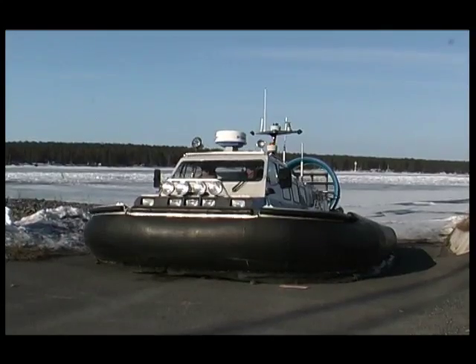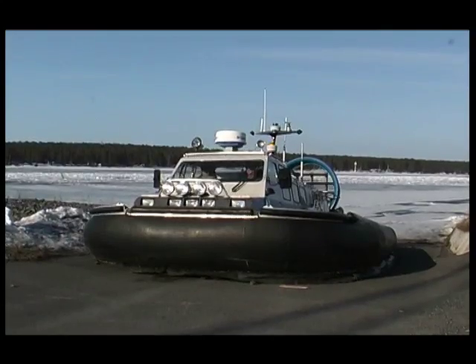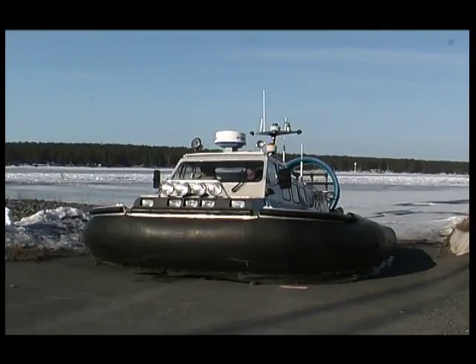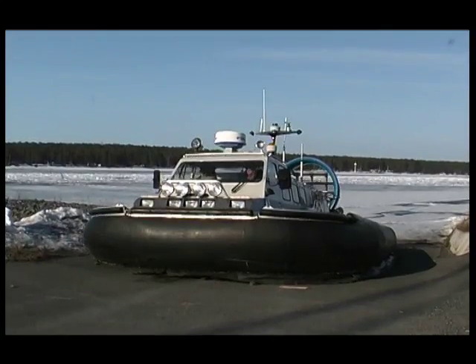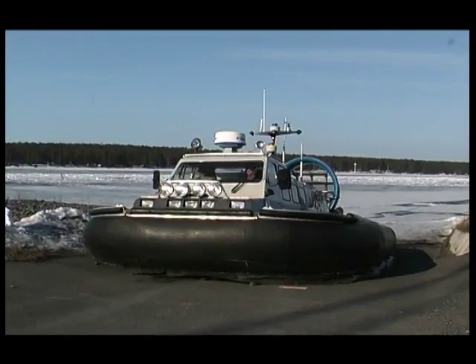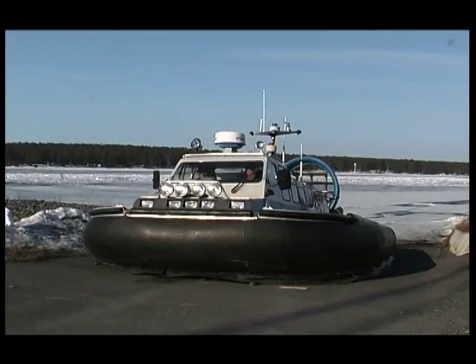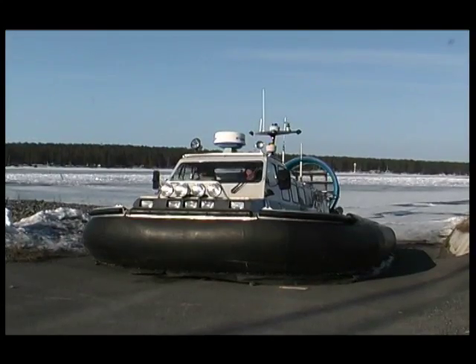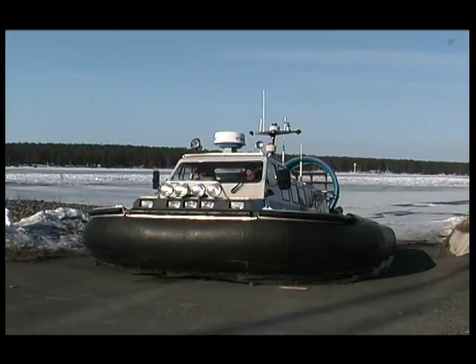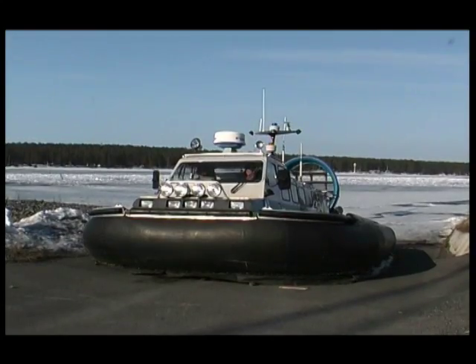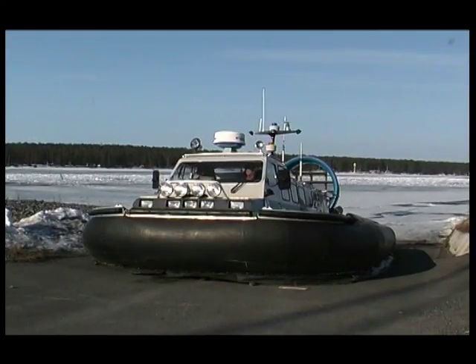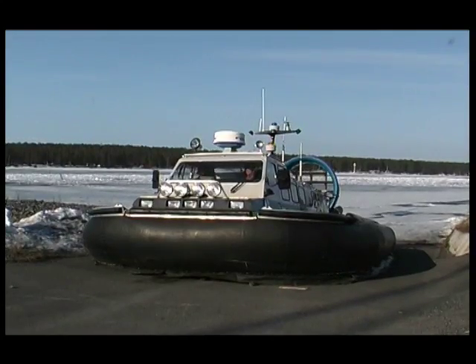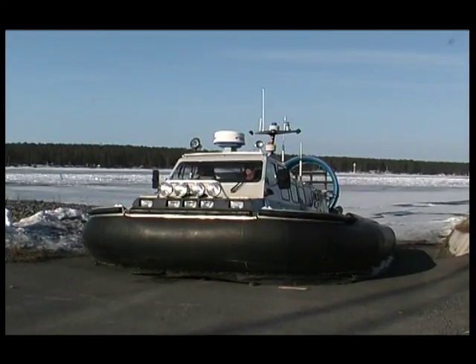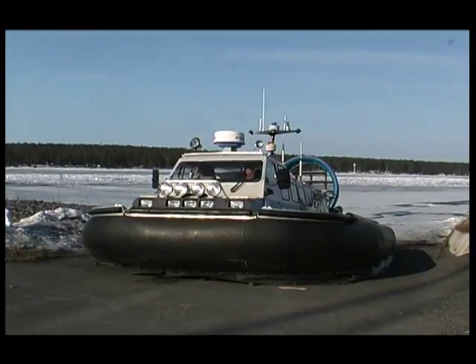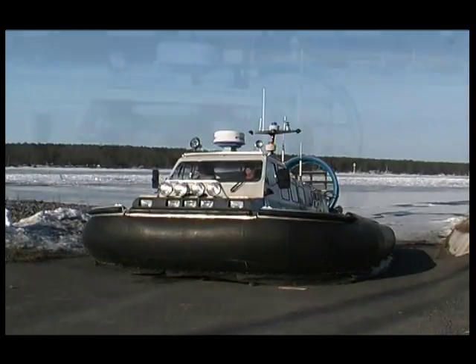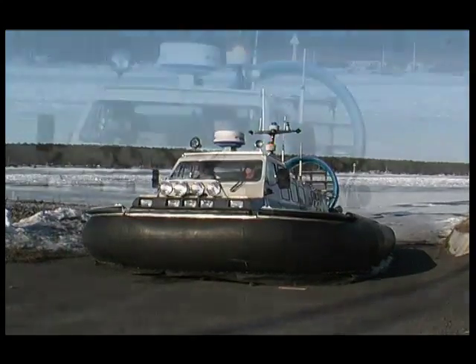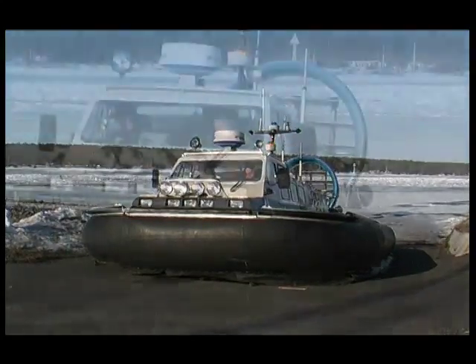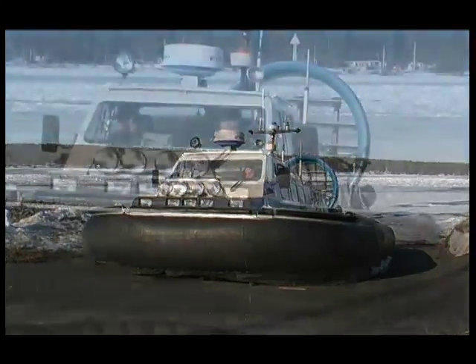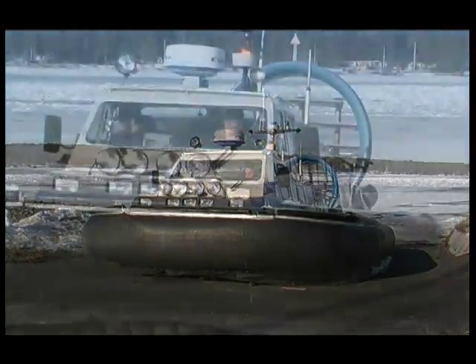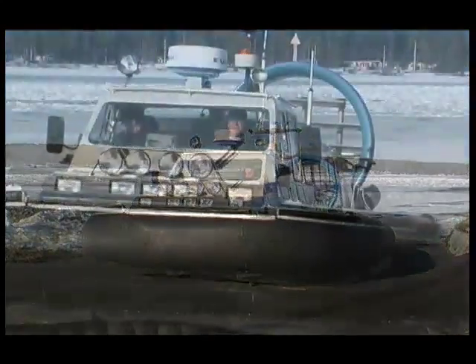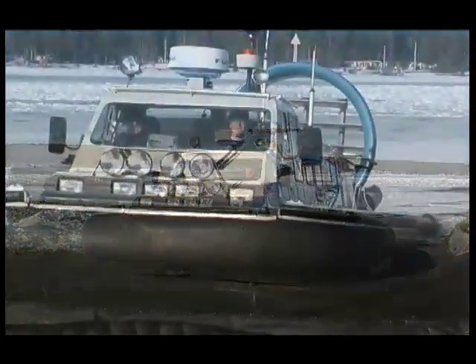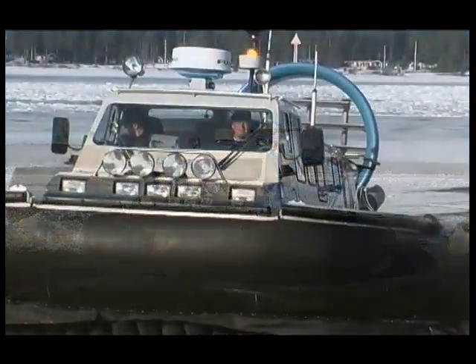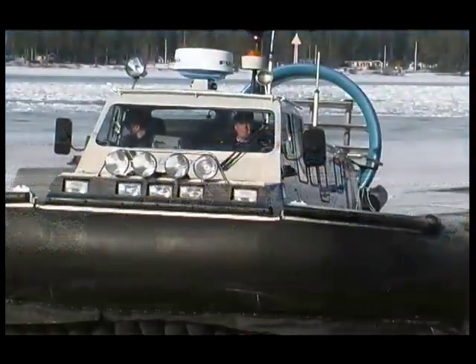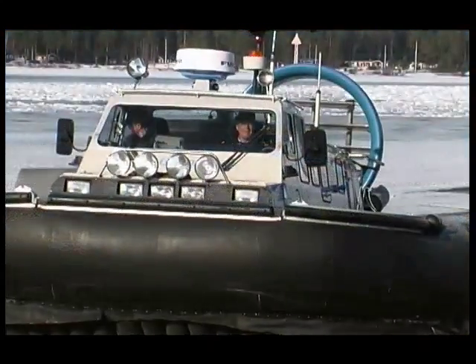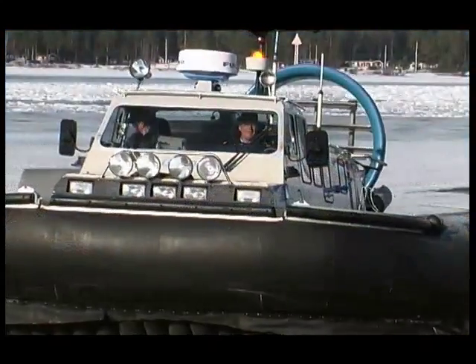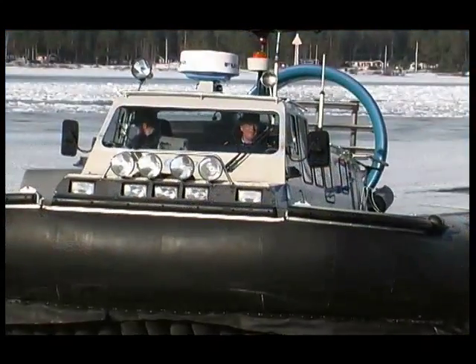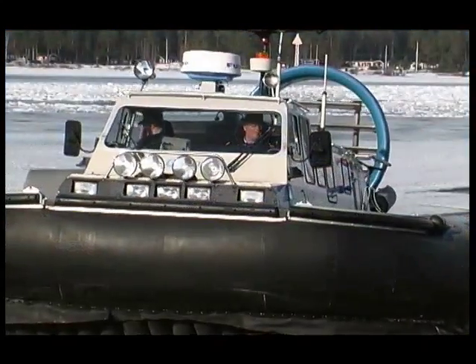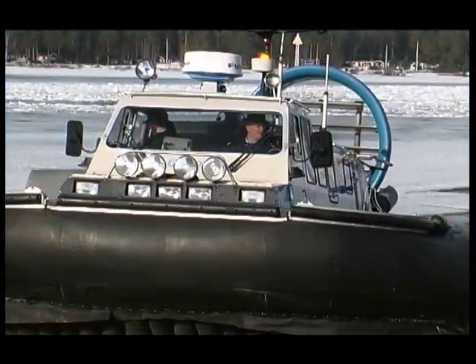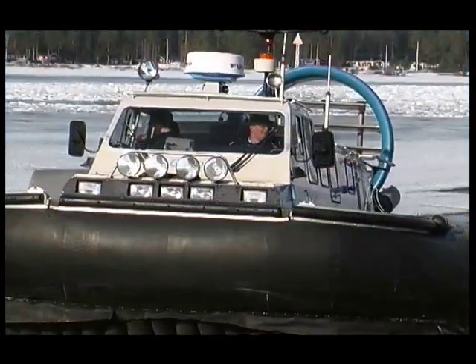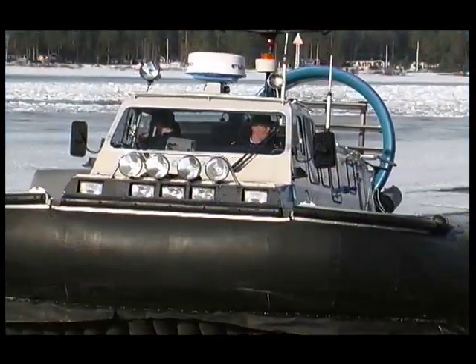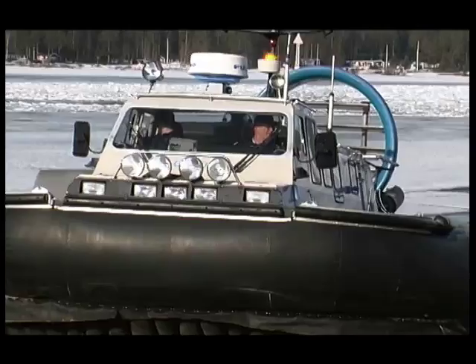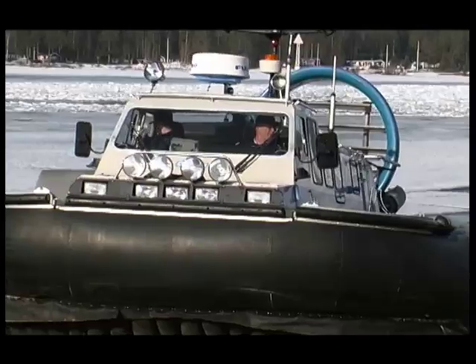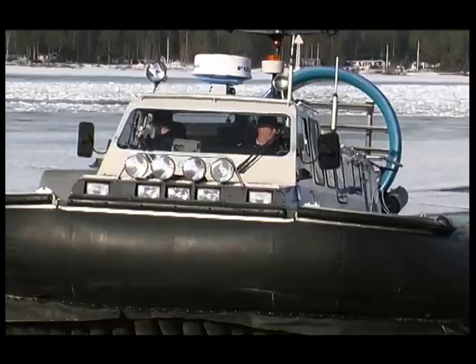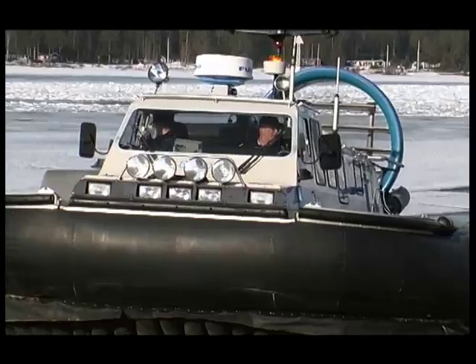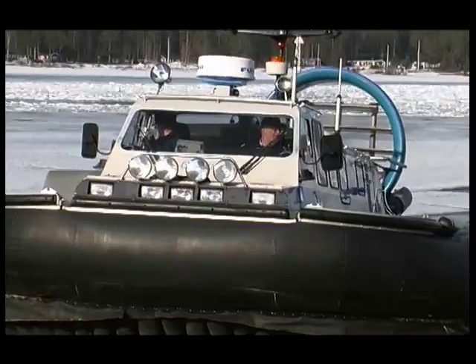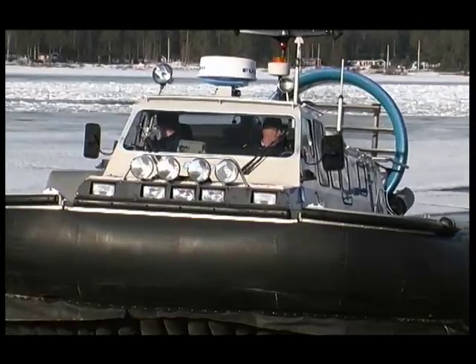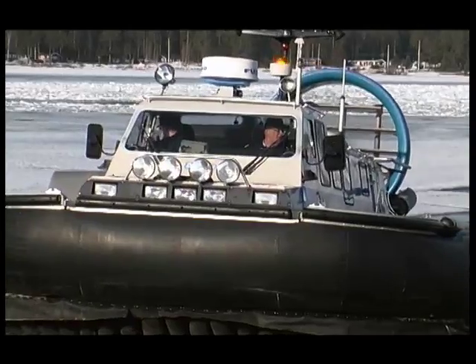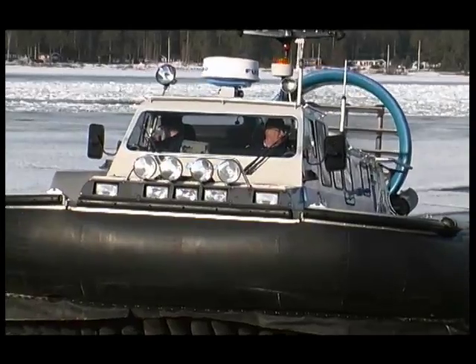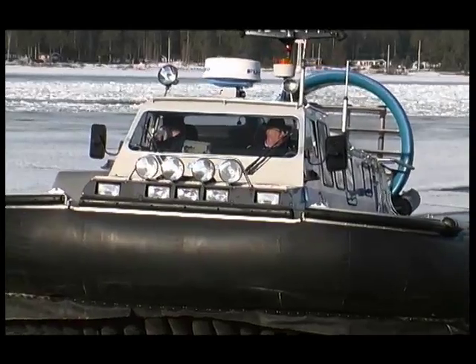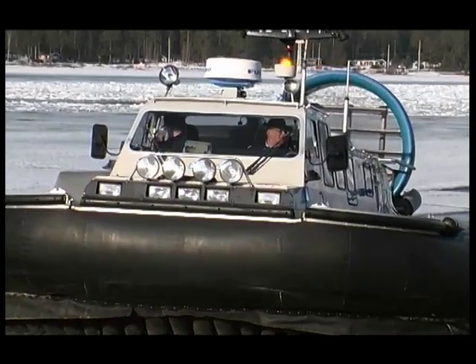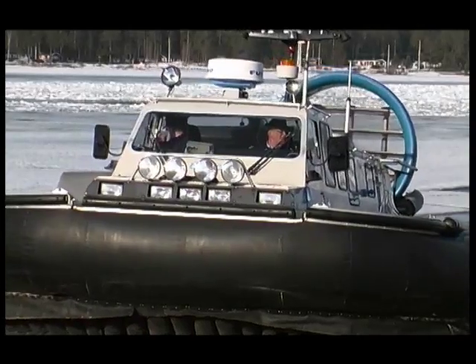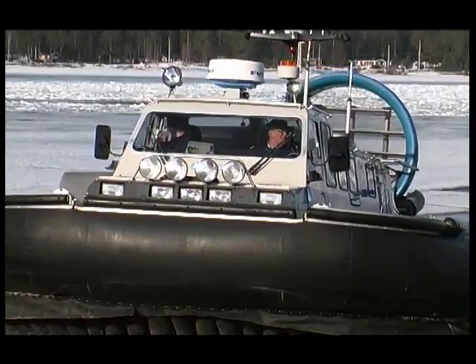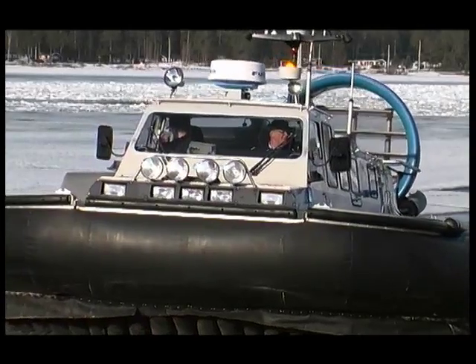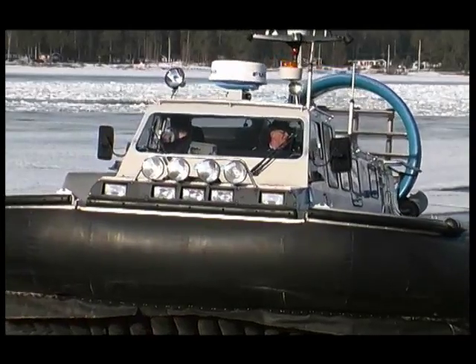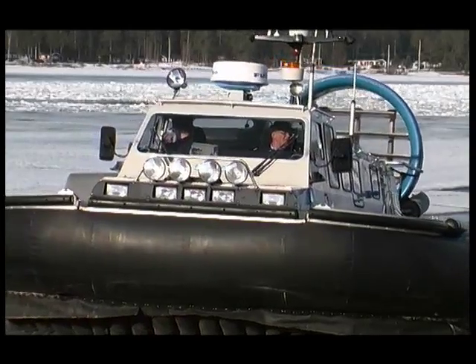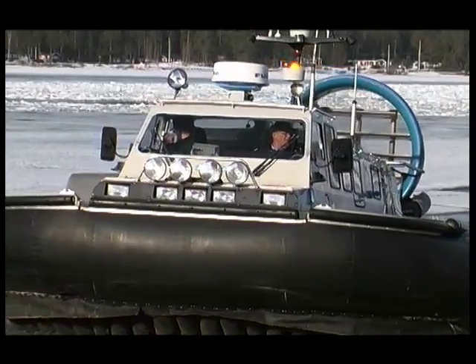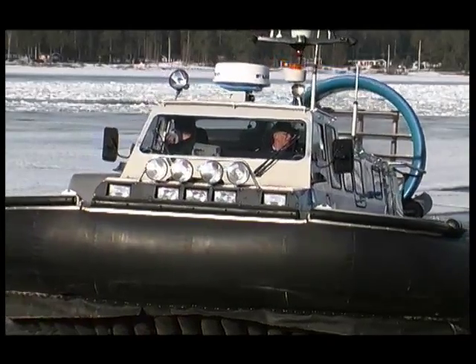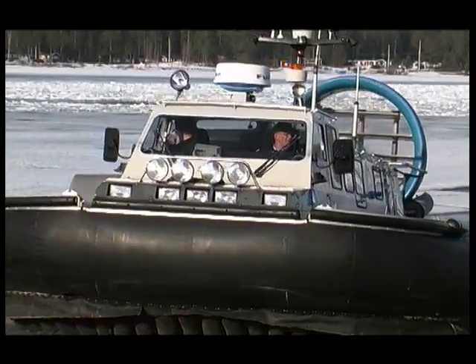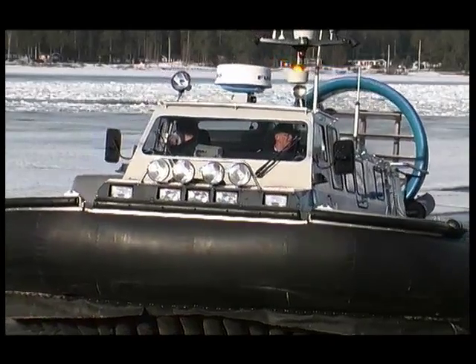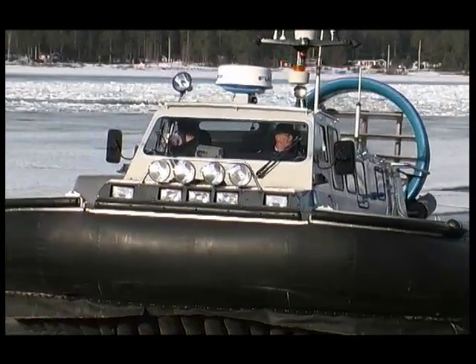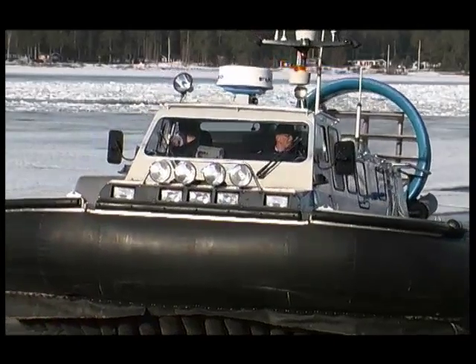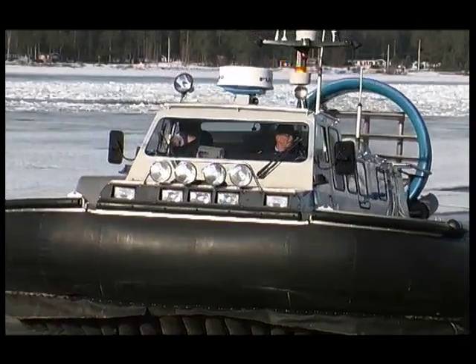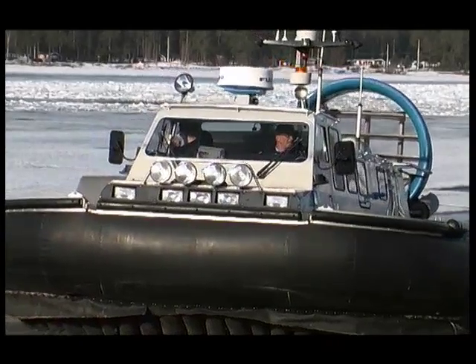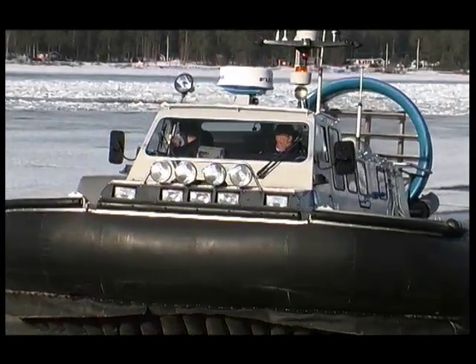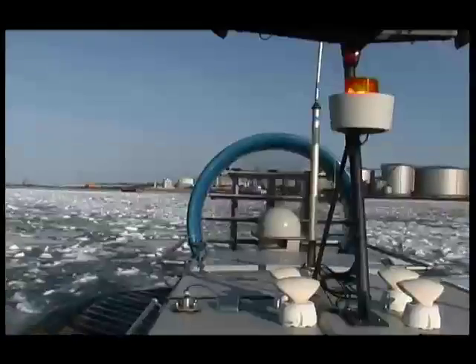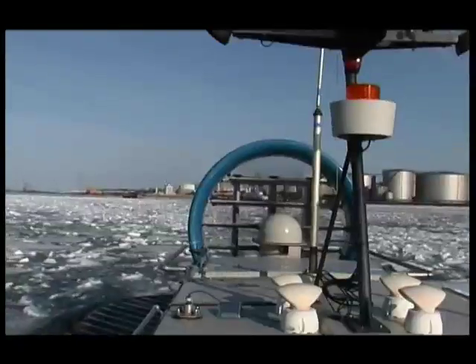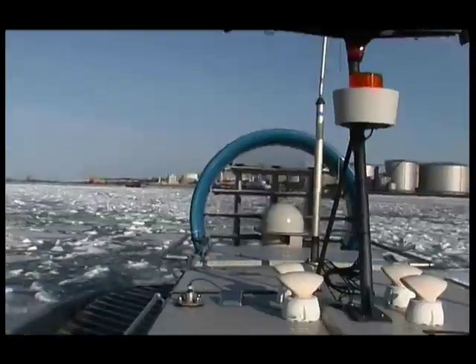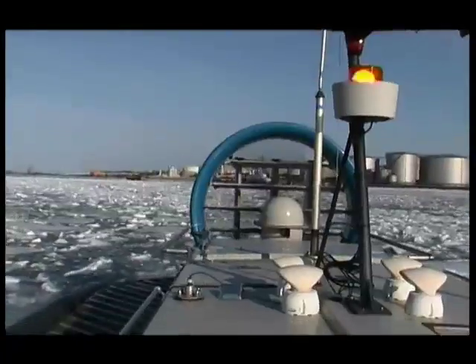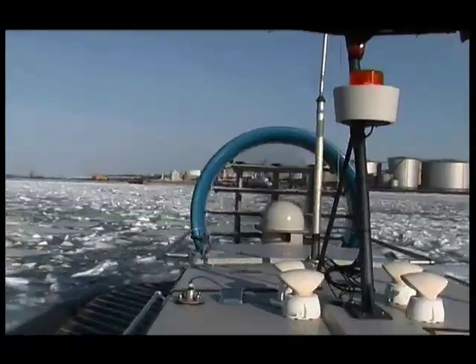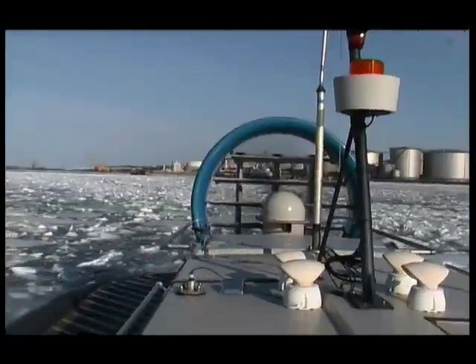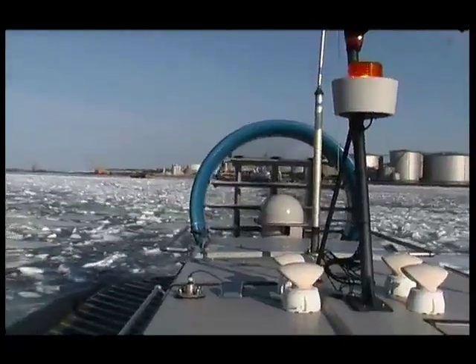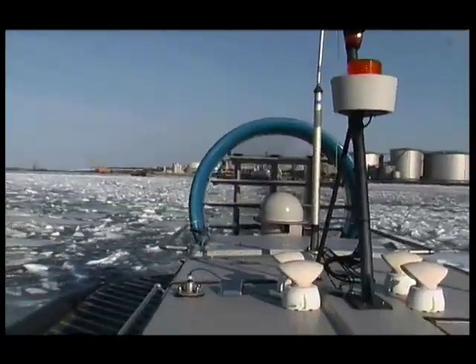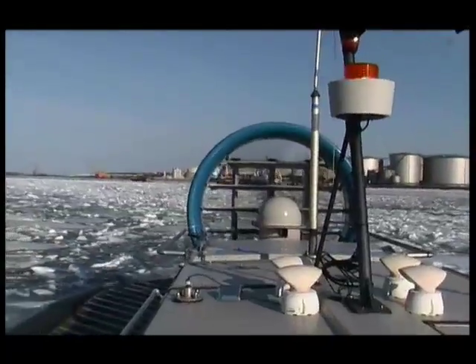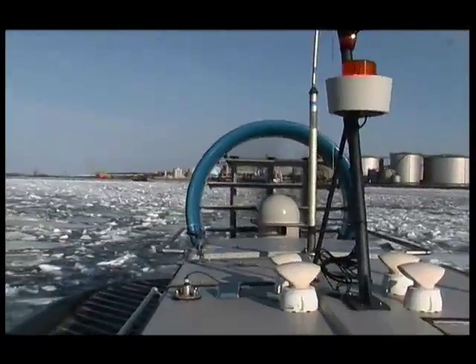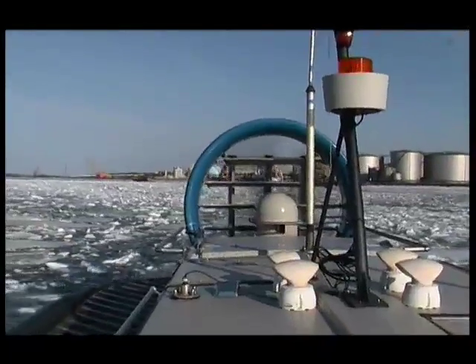By far the most popular single-engine hovercraft in the British range is the two-seater Griffin 2000TB.